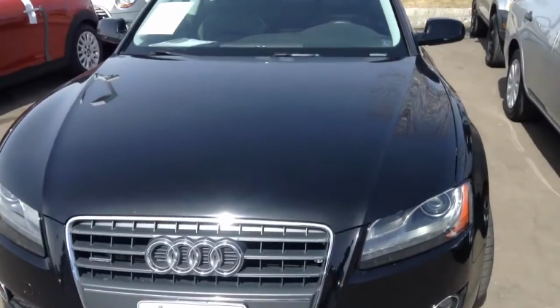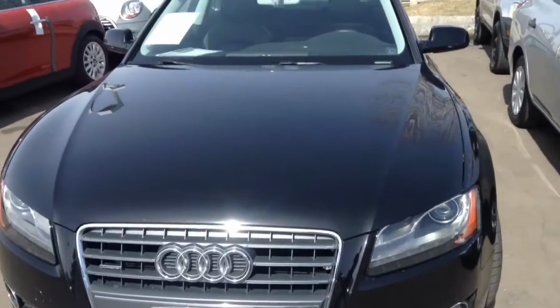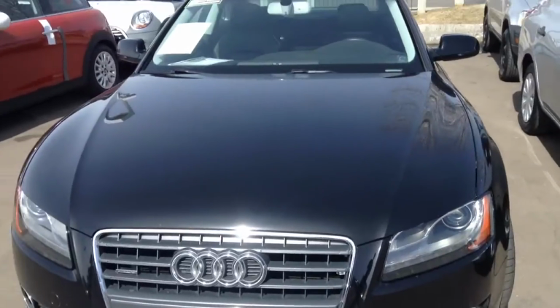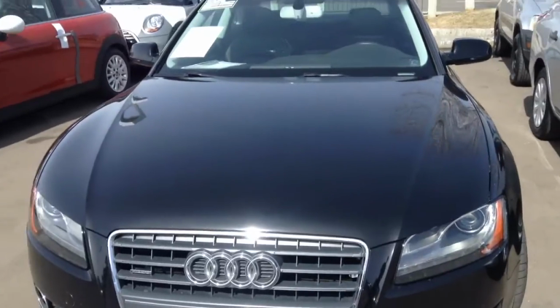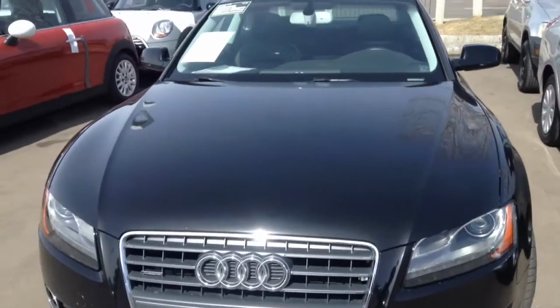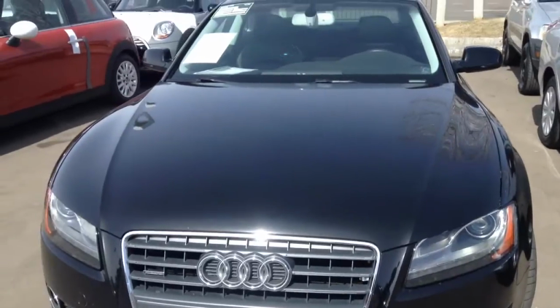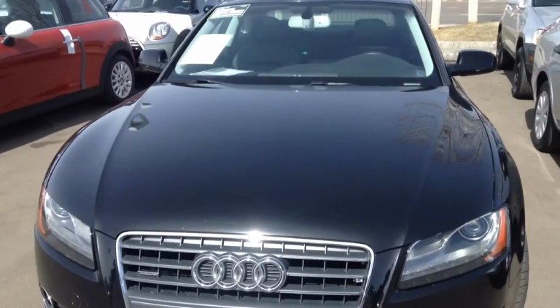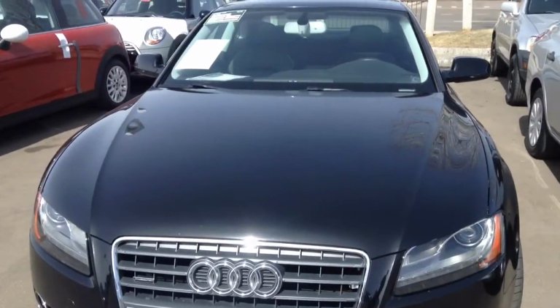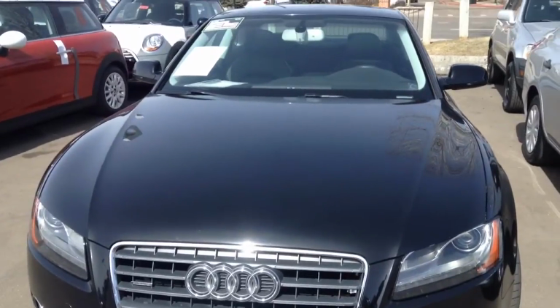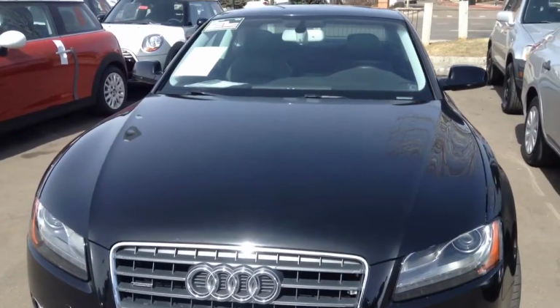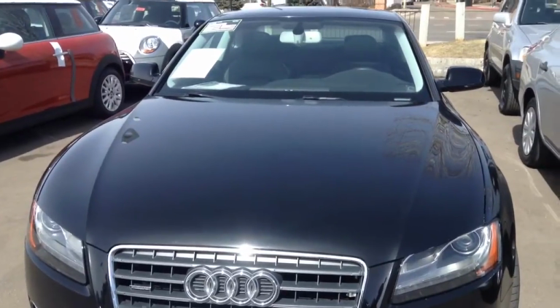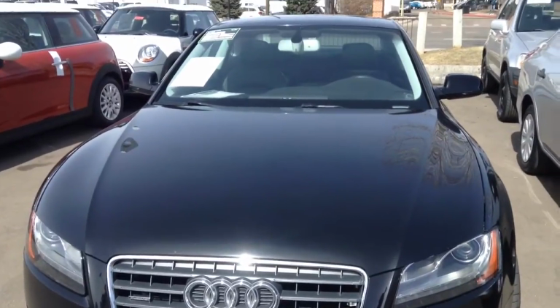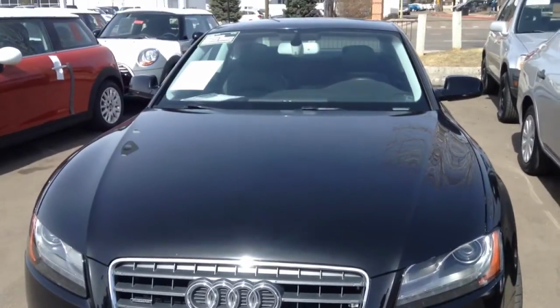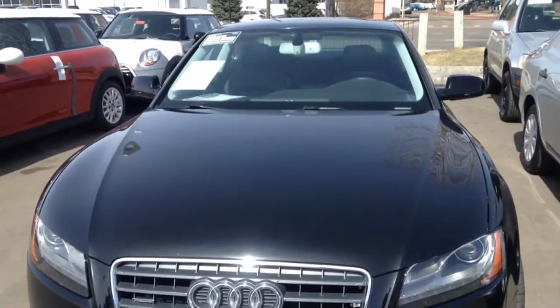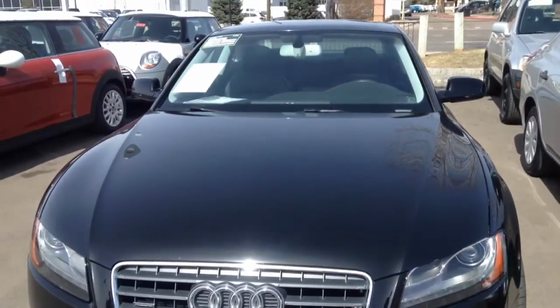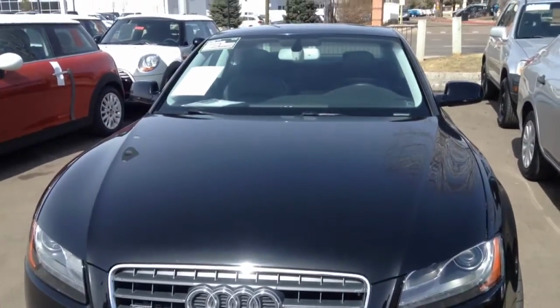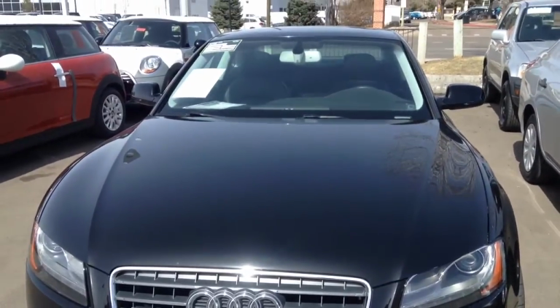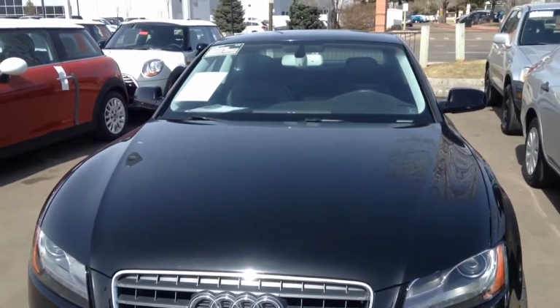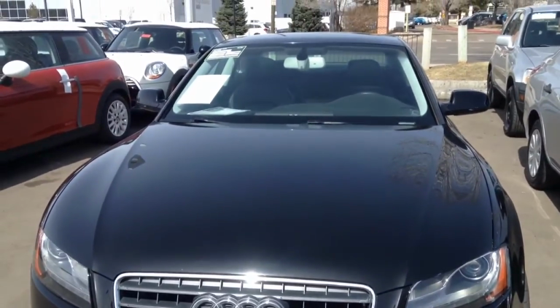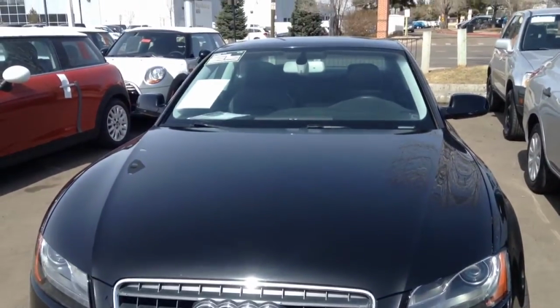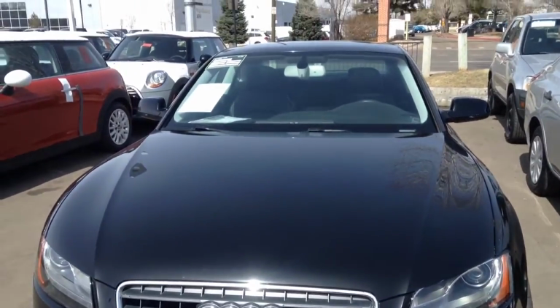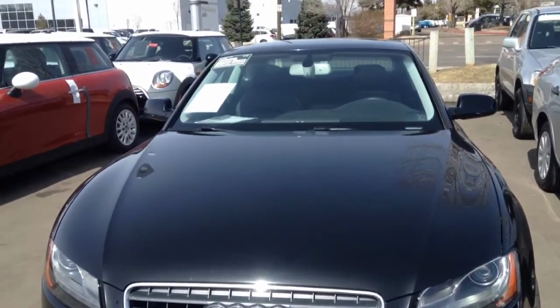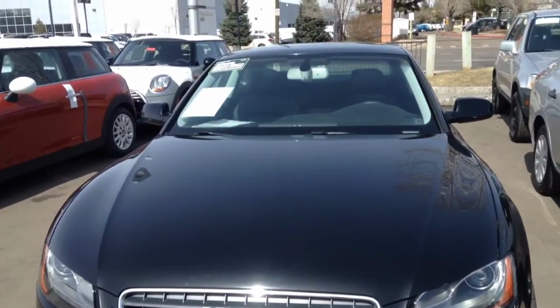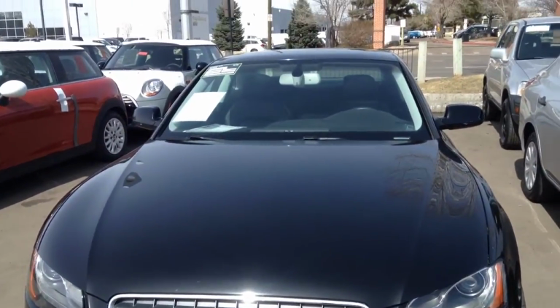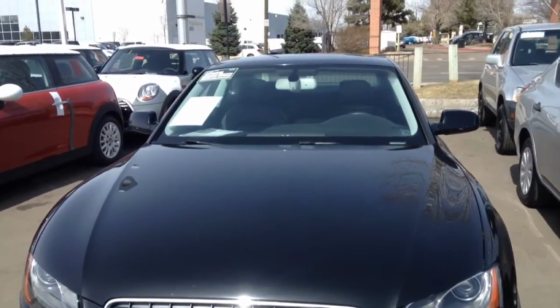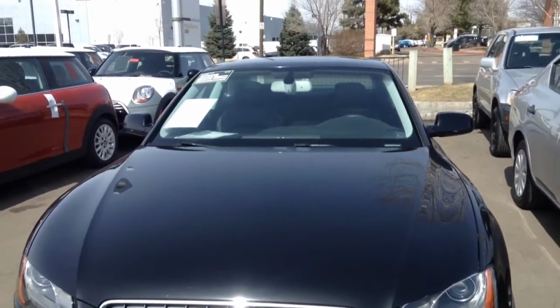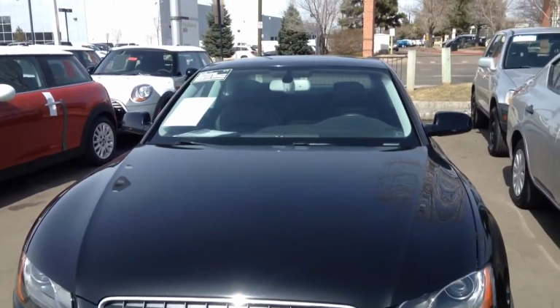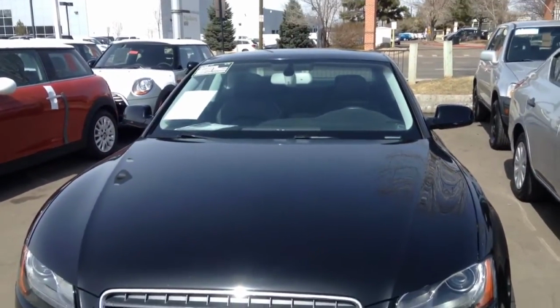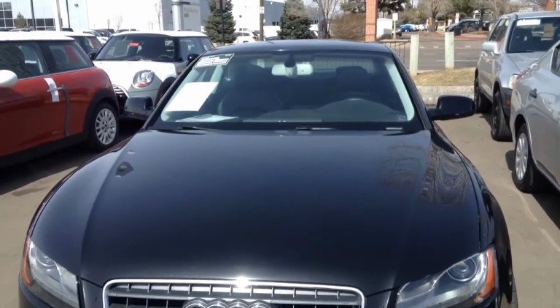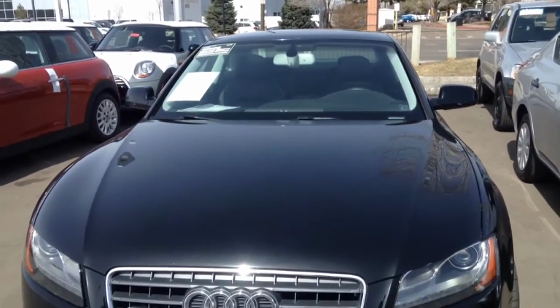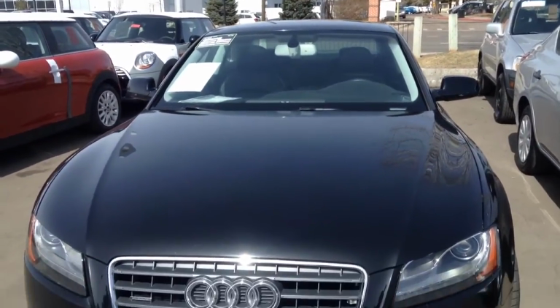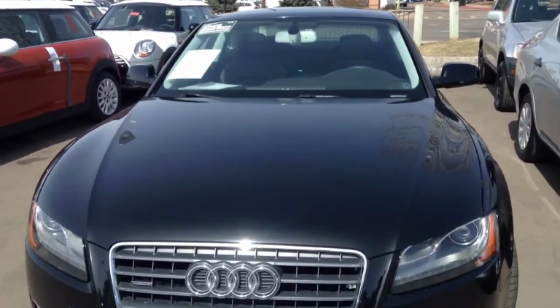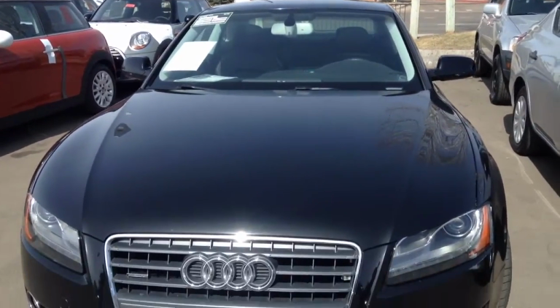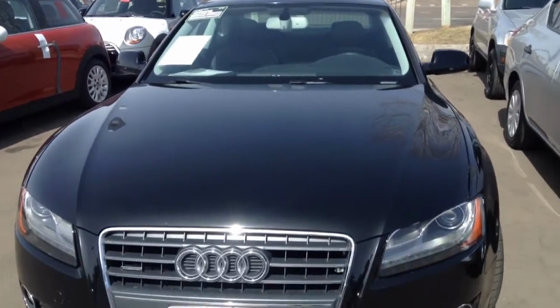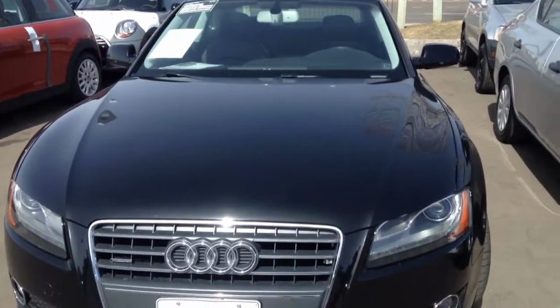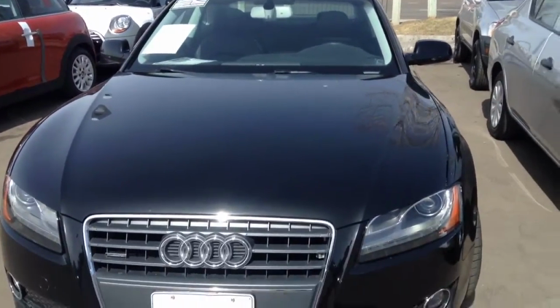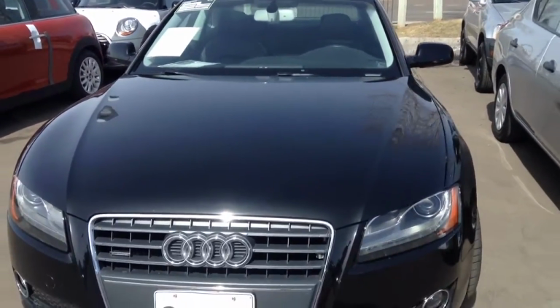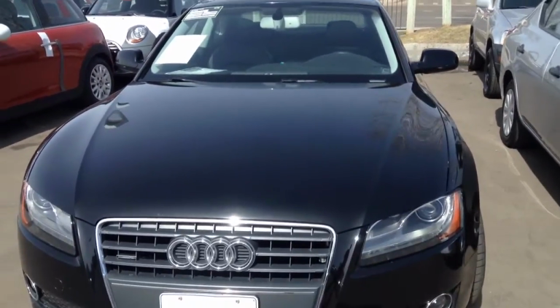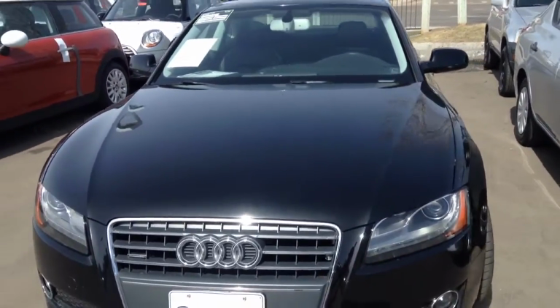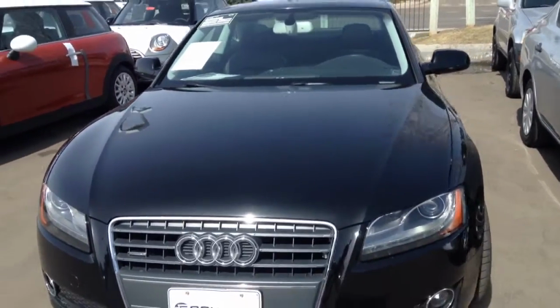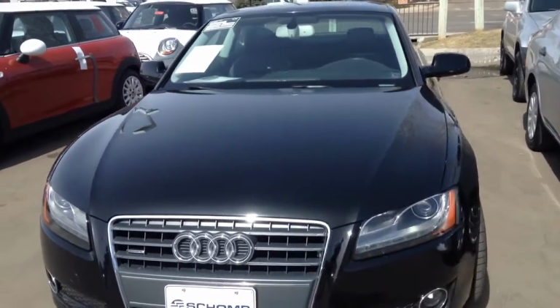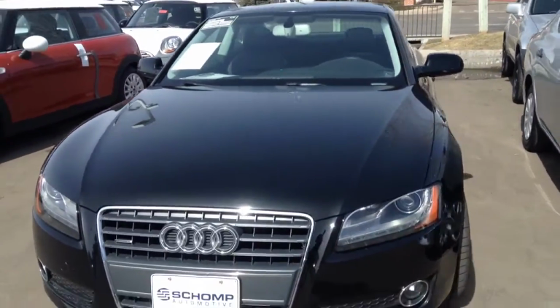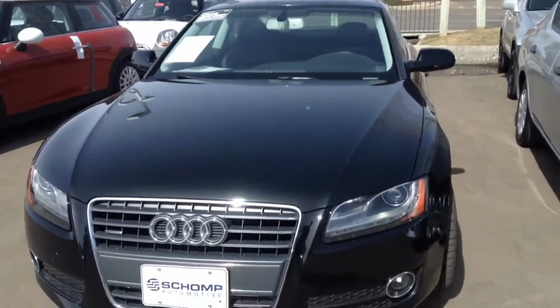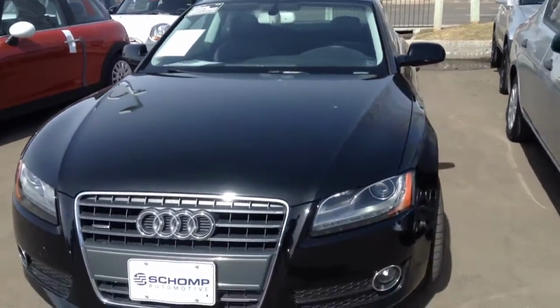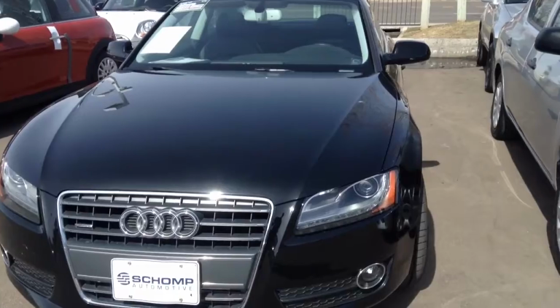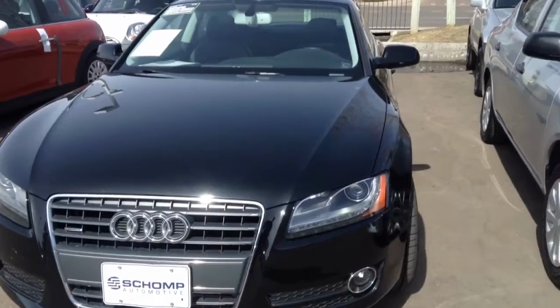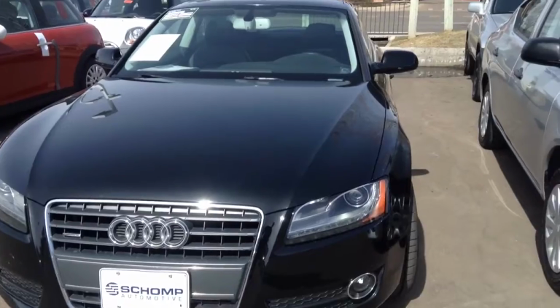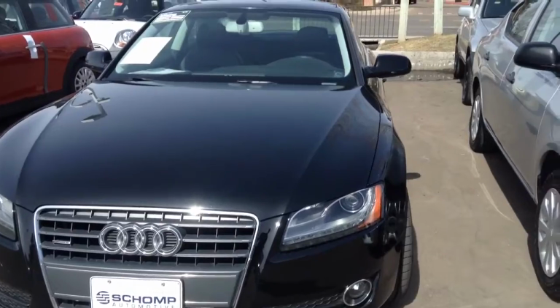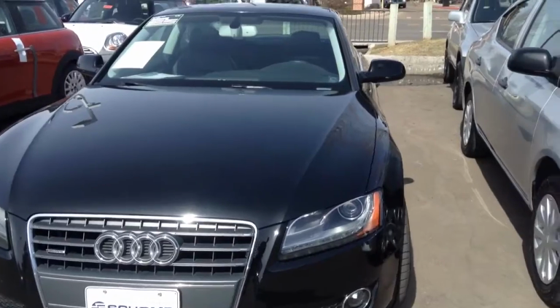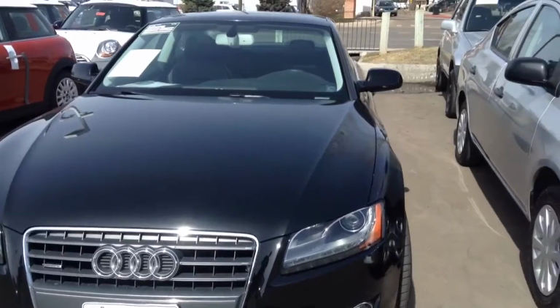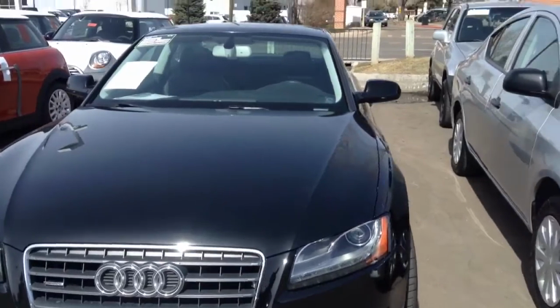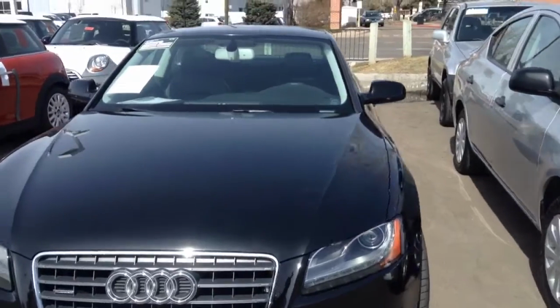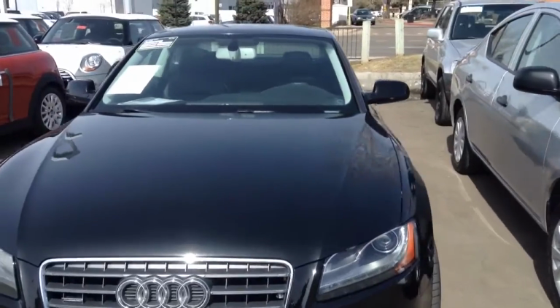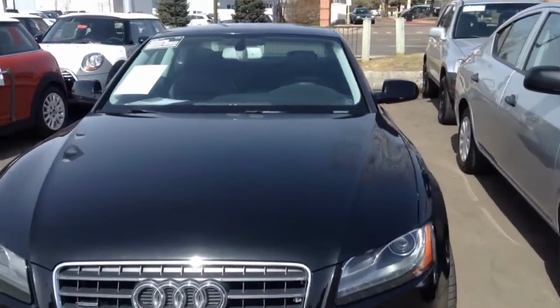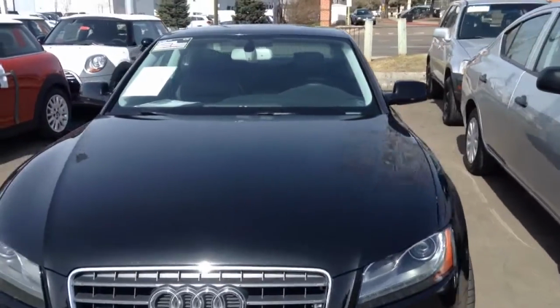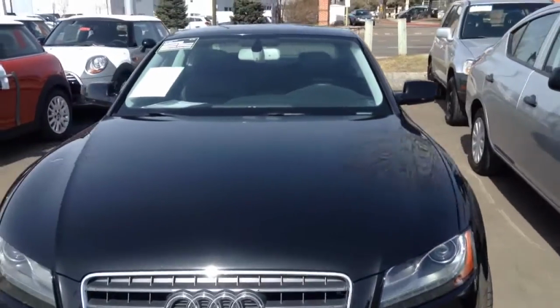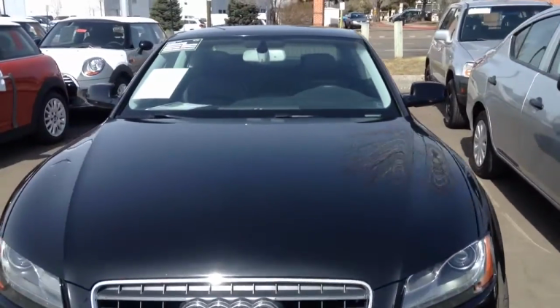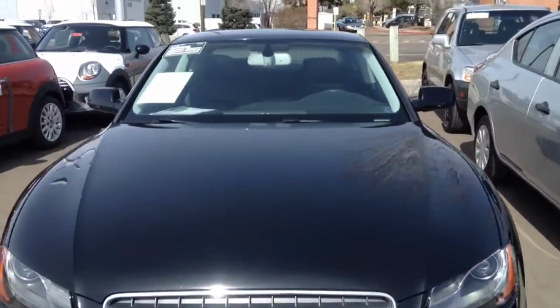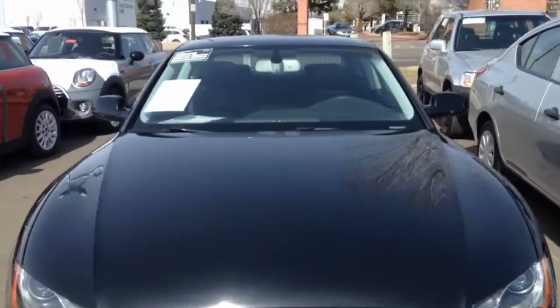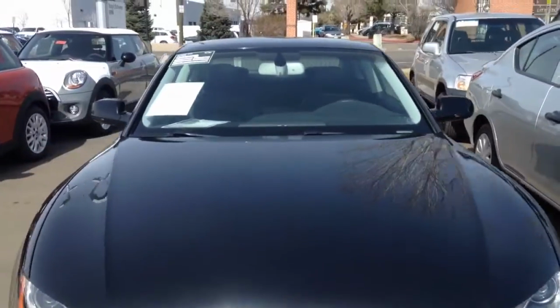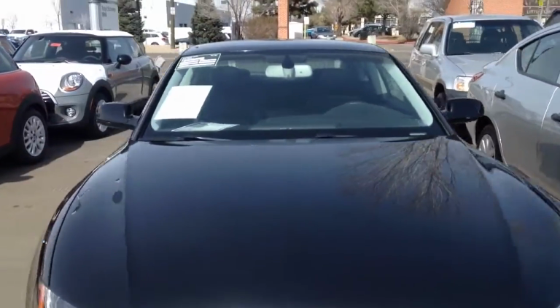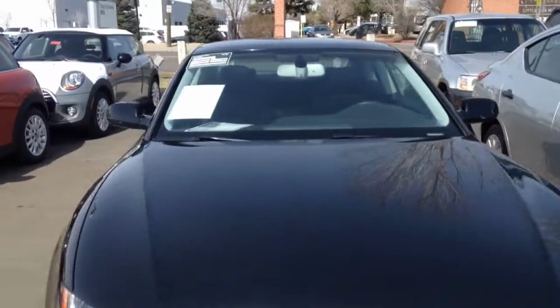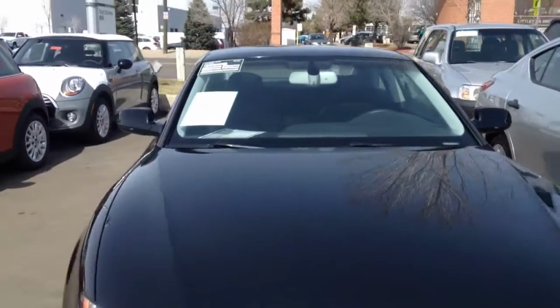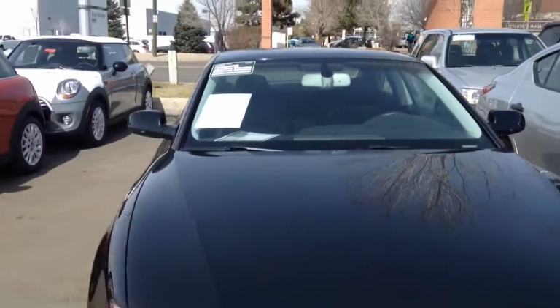This is a look at the Audi that you inquired about. This is Nick down here at Shawn Mini, Littleton, Colorado.